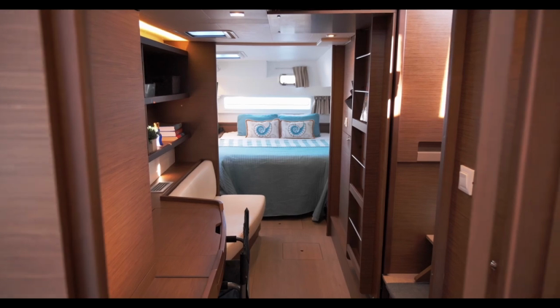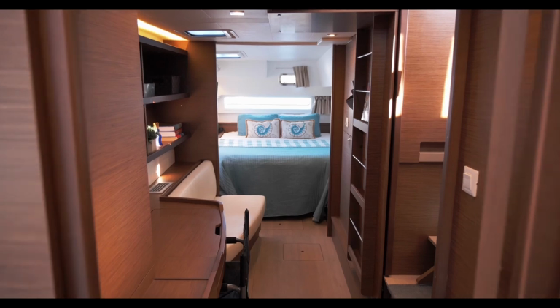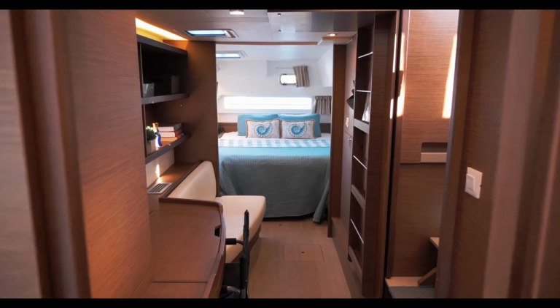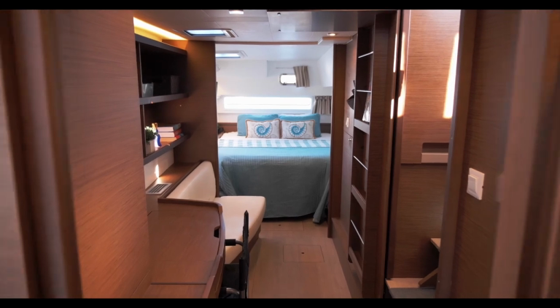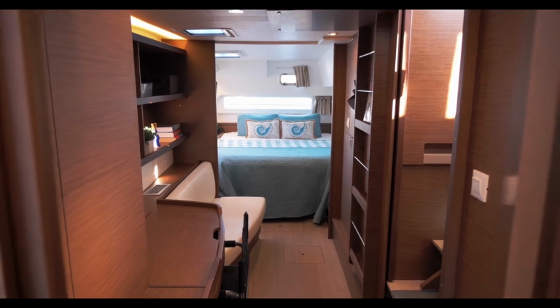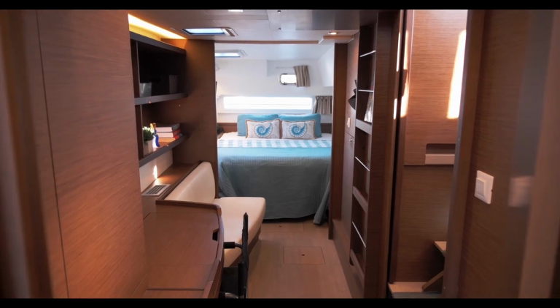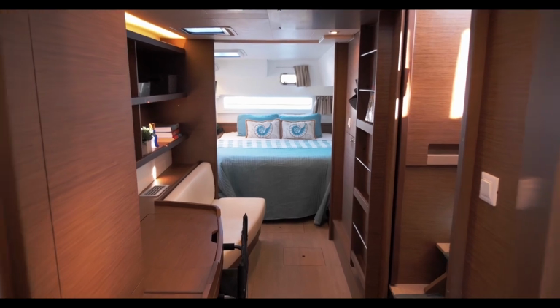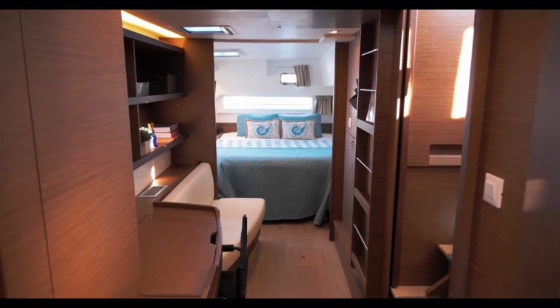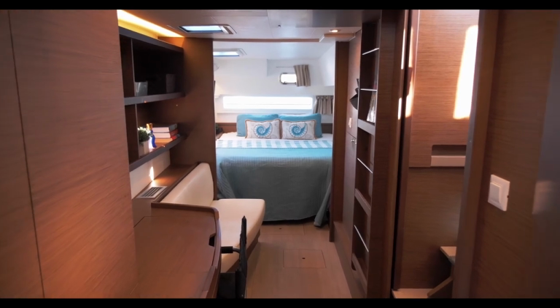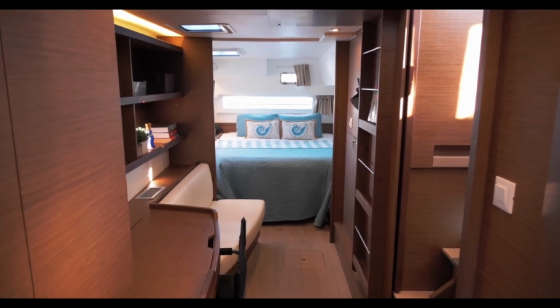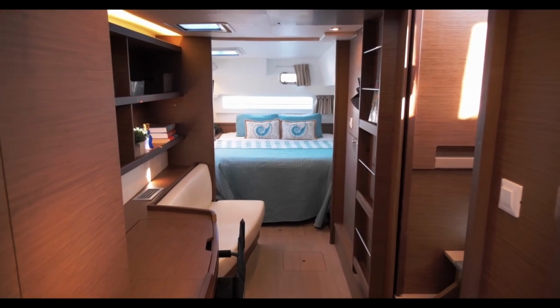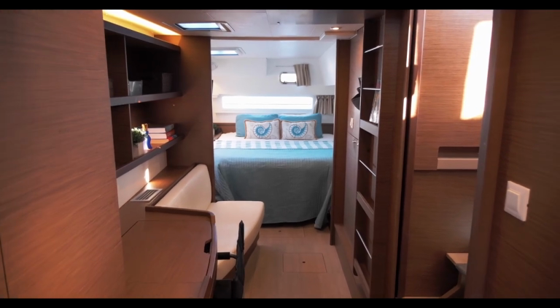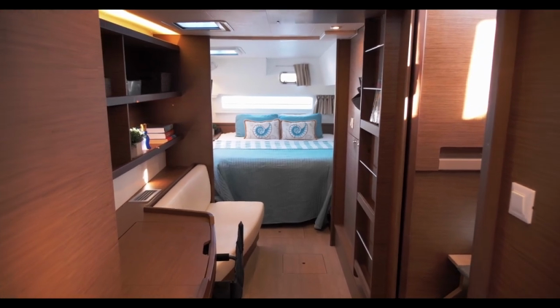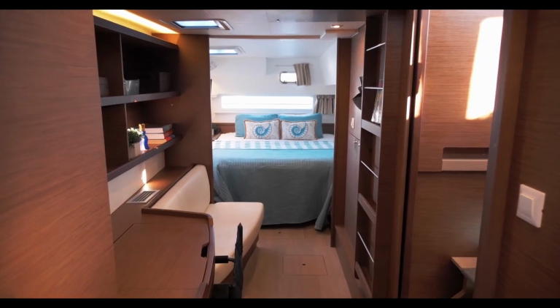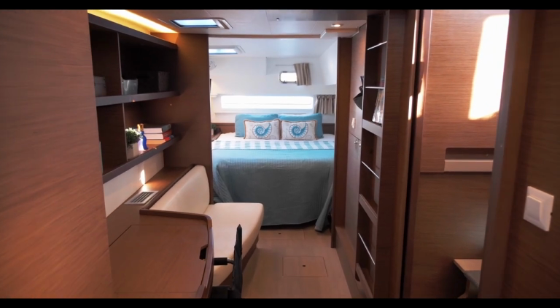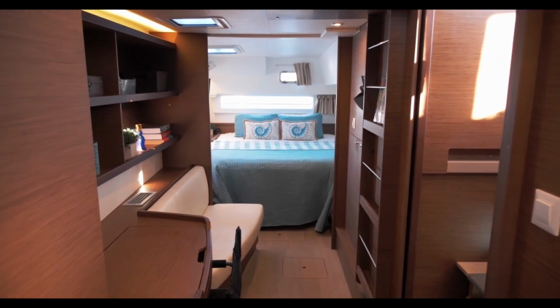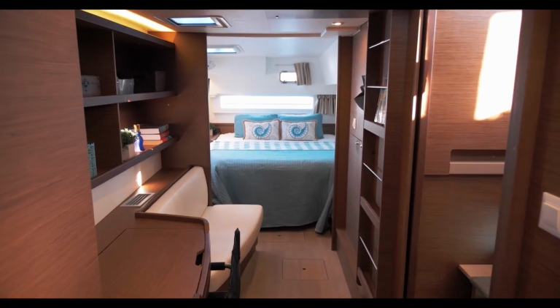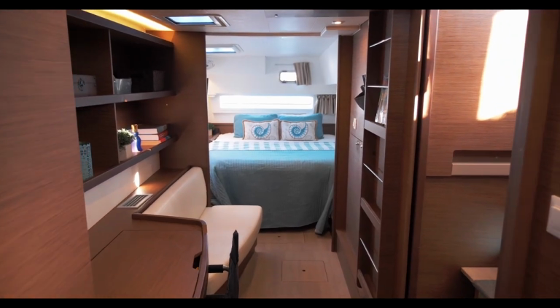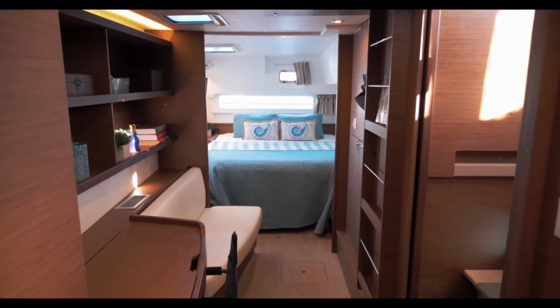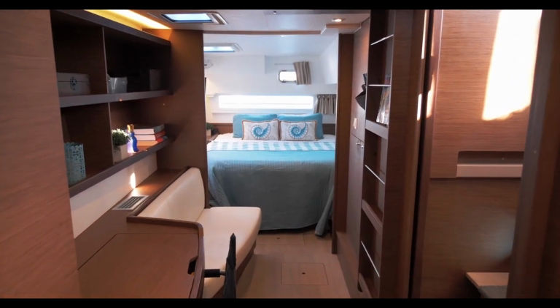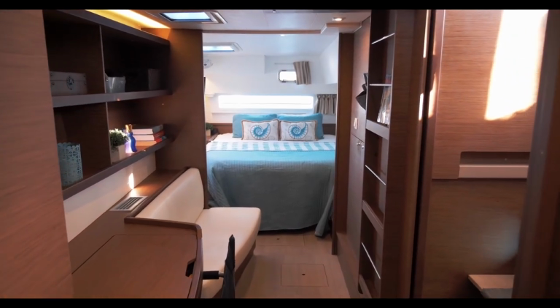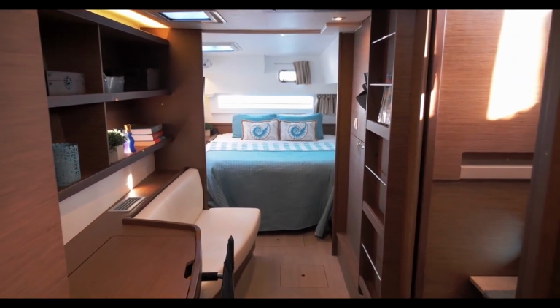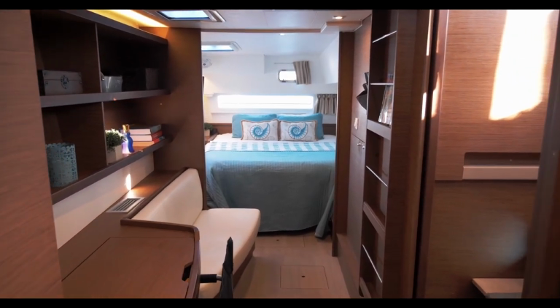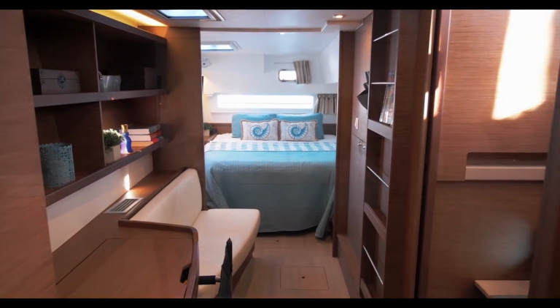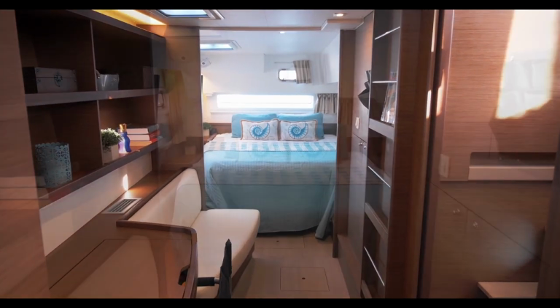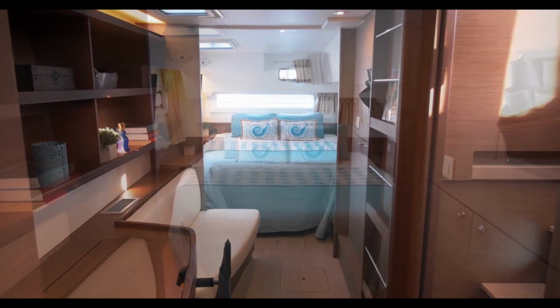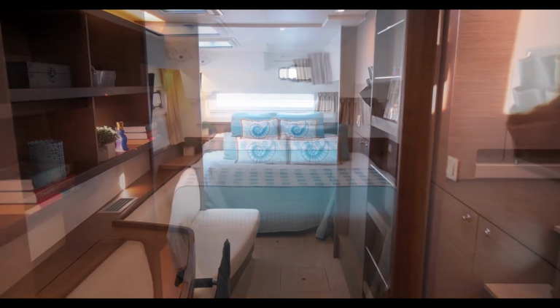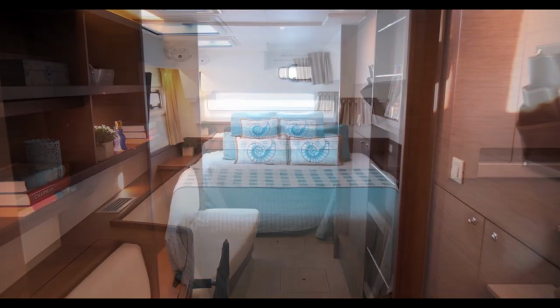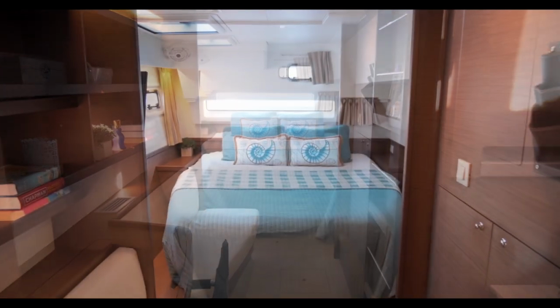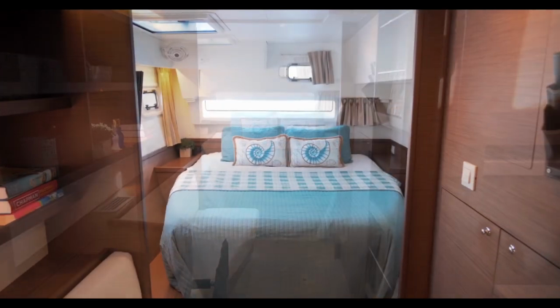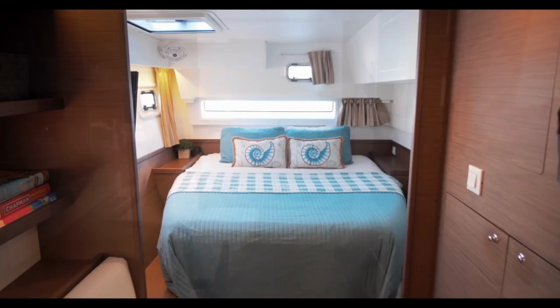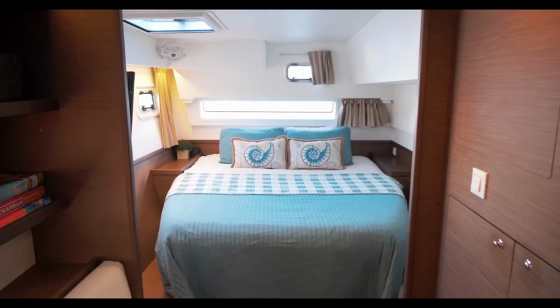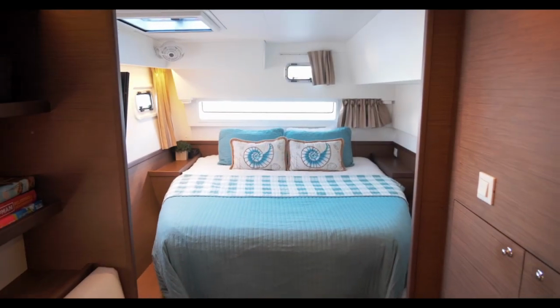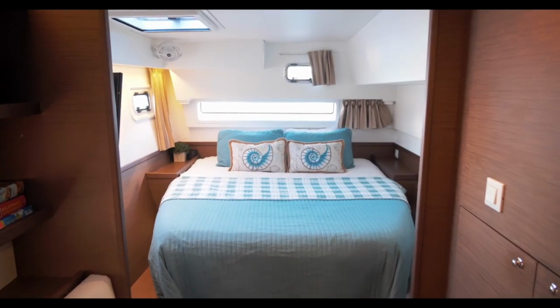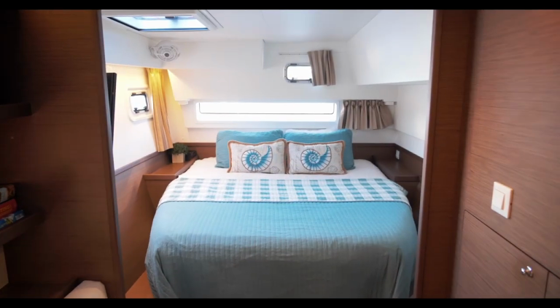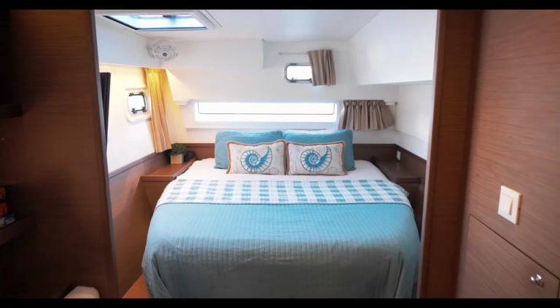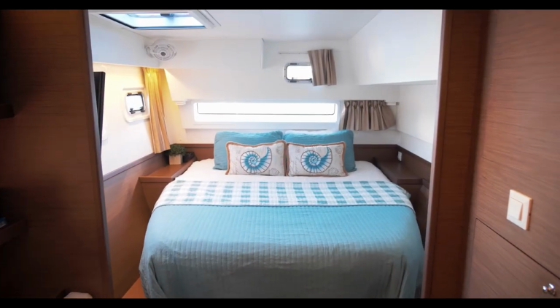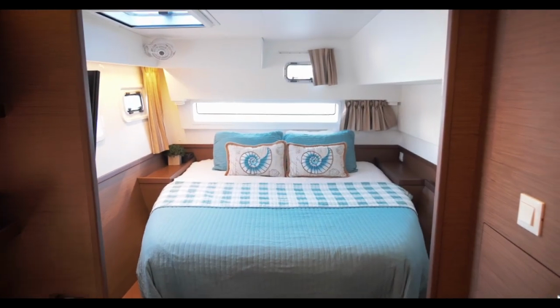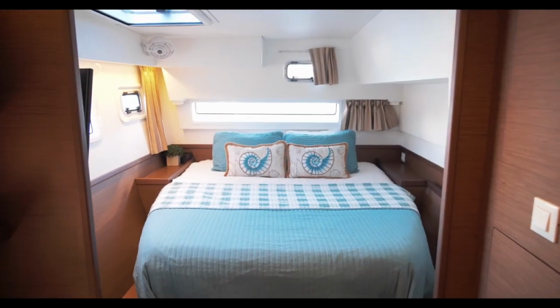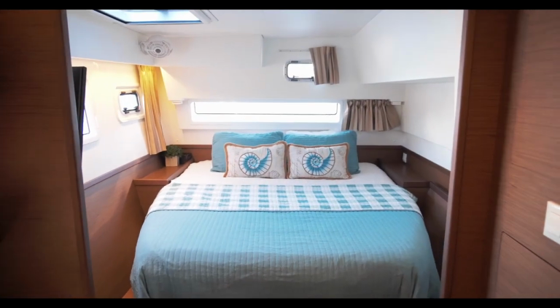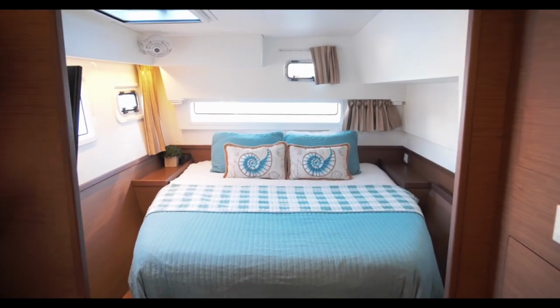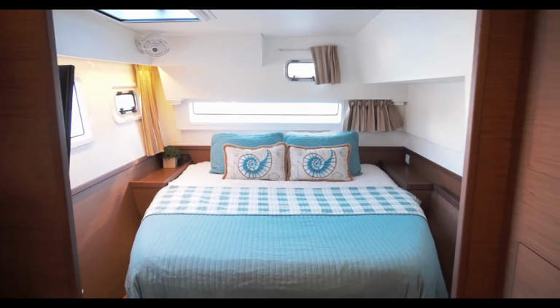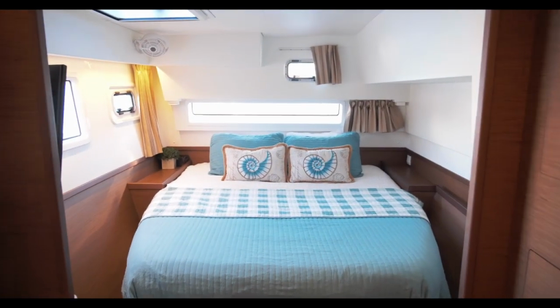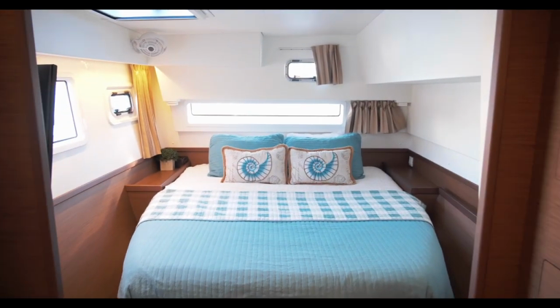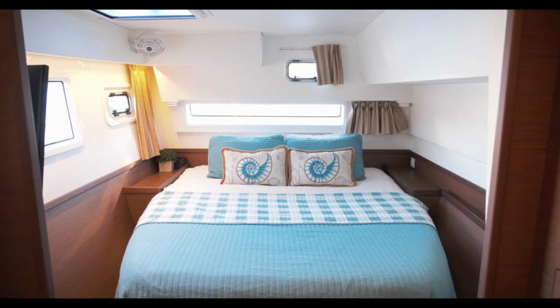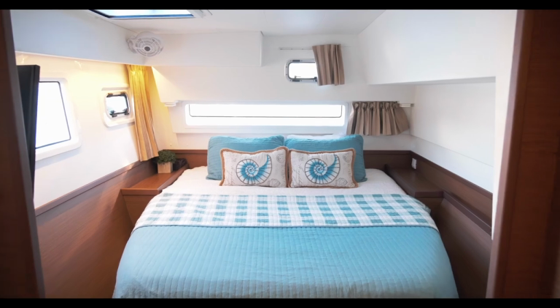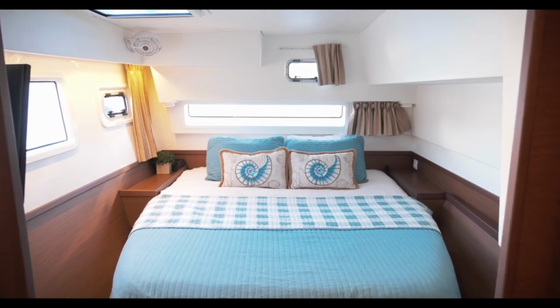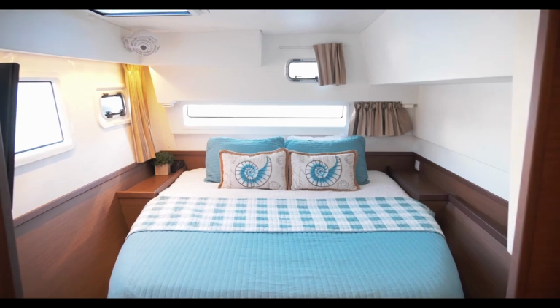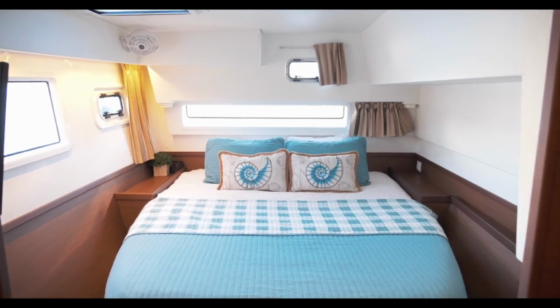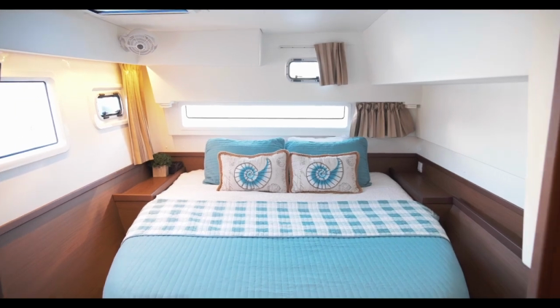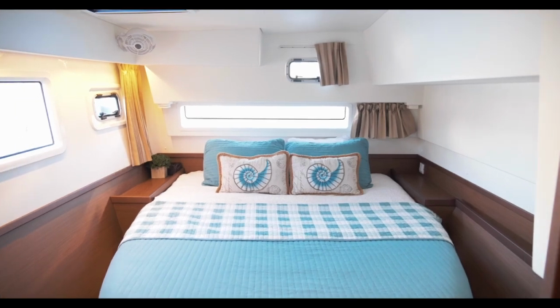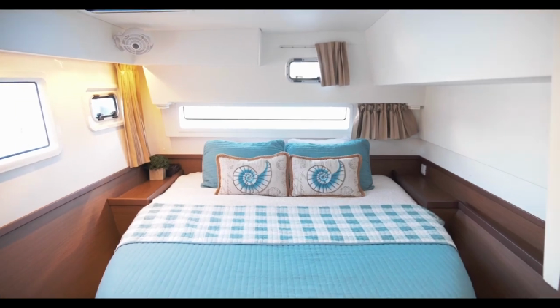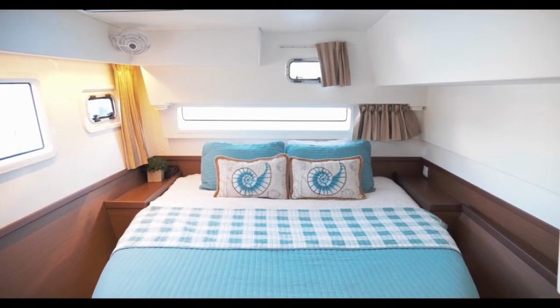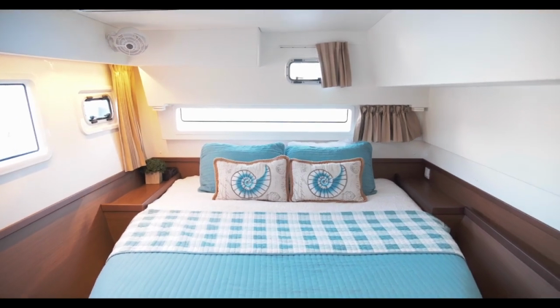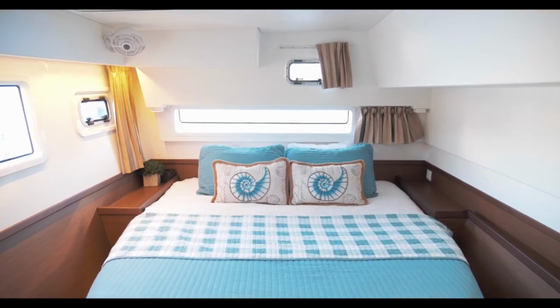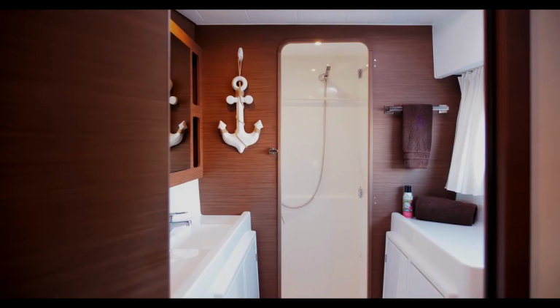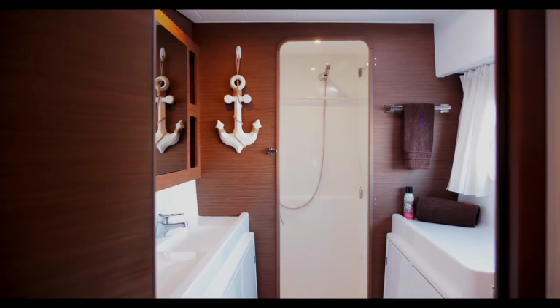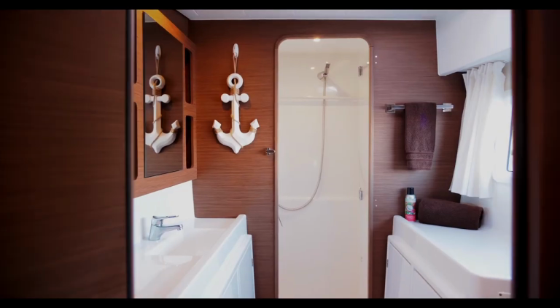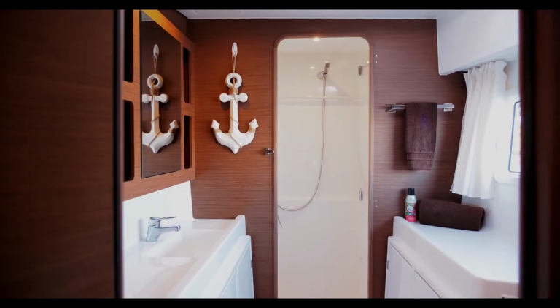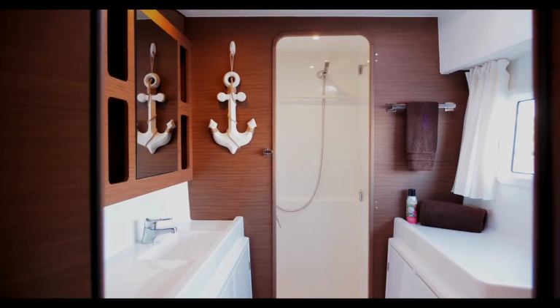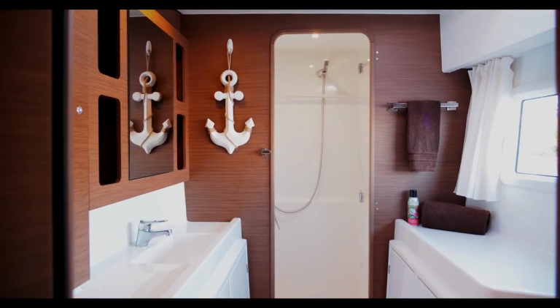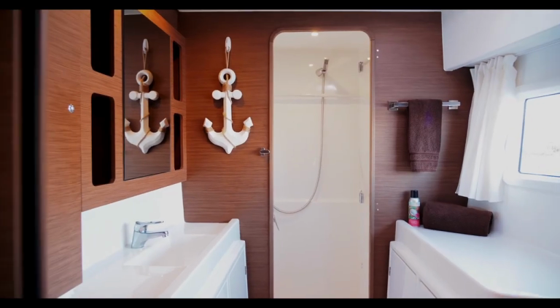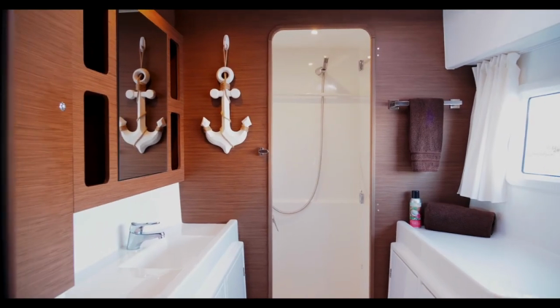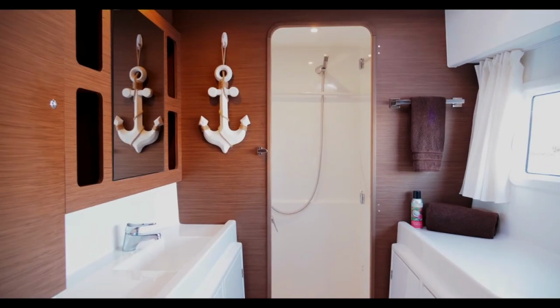This is the owner's cabin with a workstation and settee. This berth is all the way aft and it's an island berth — you can walk around it.